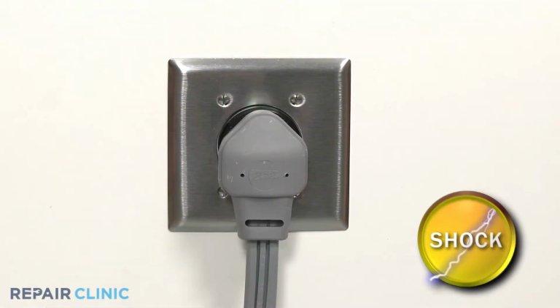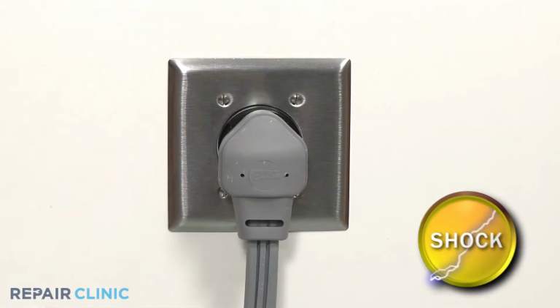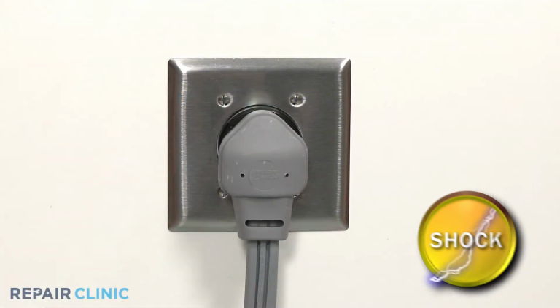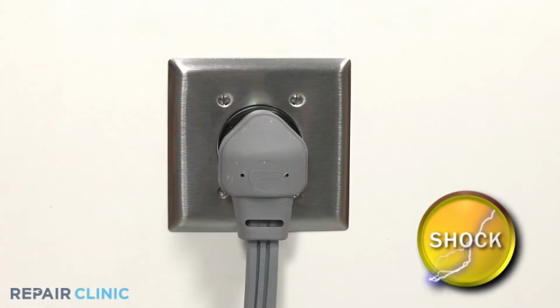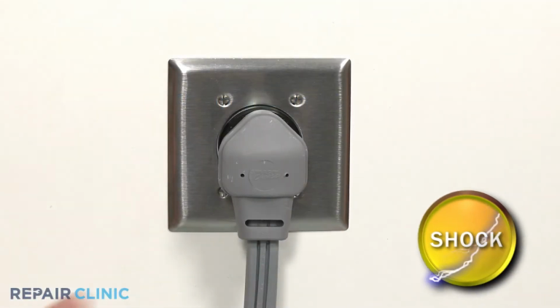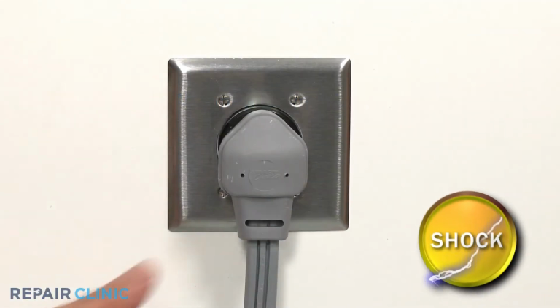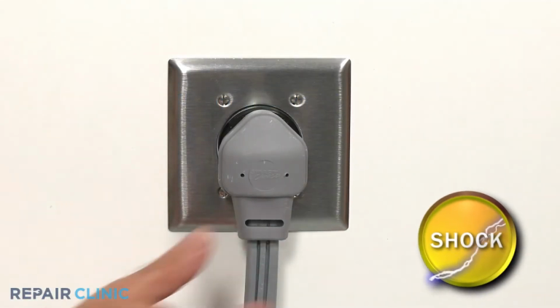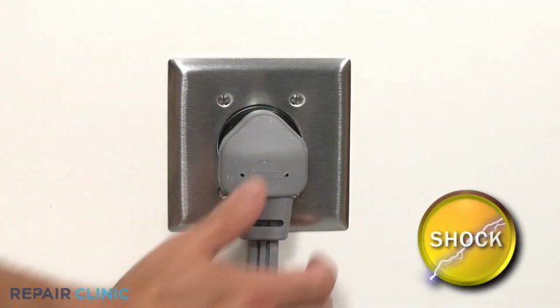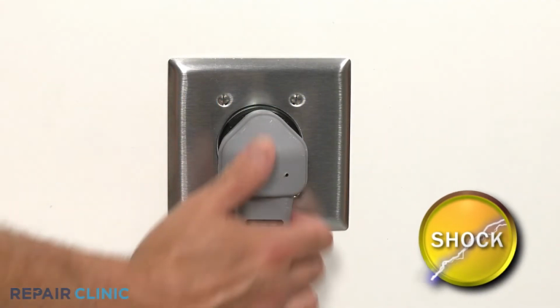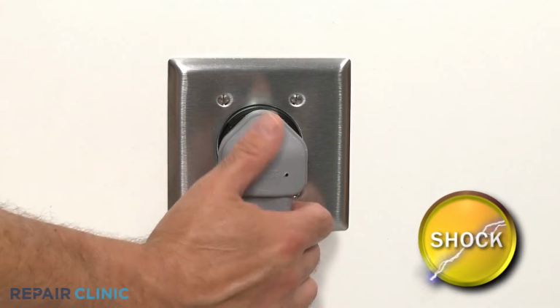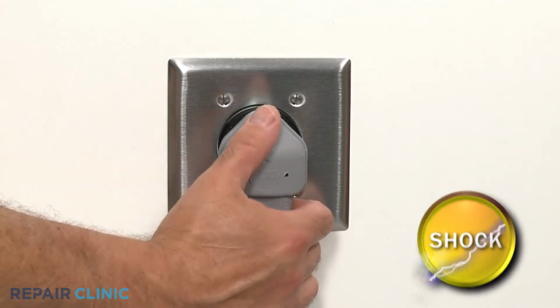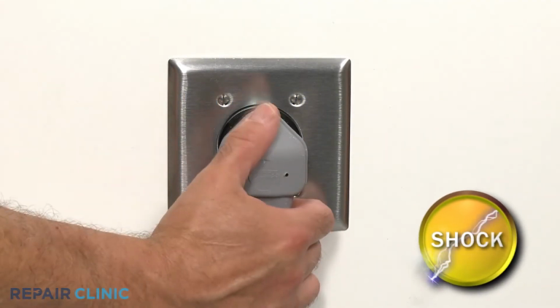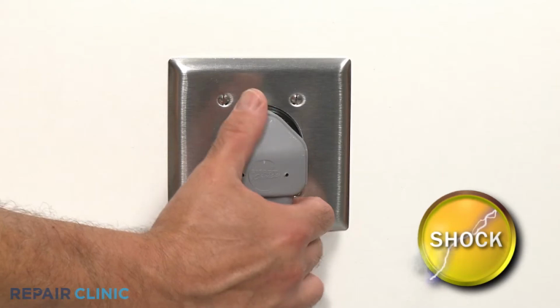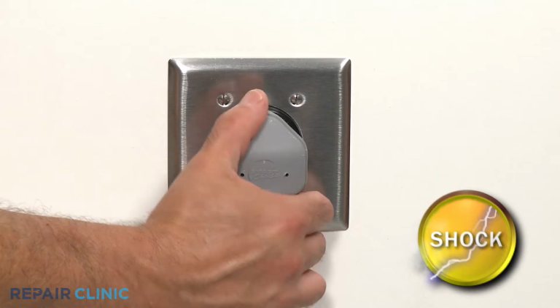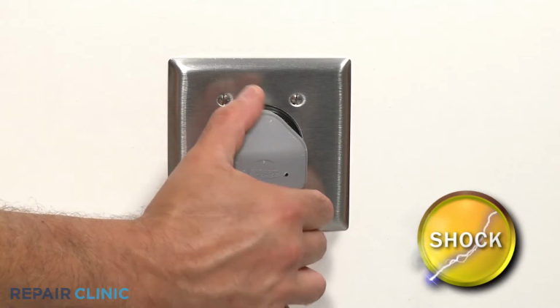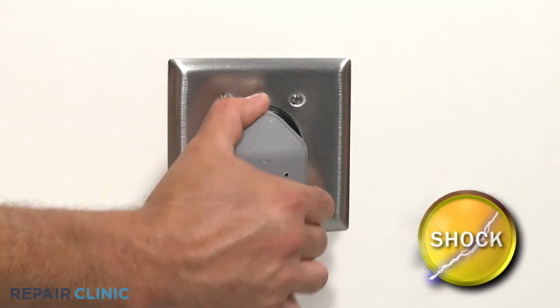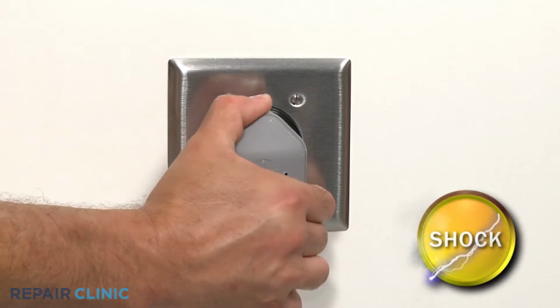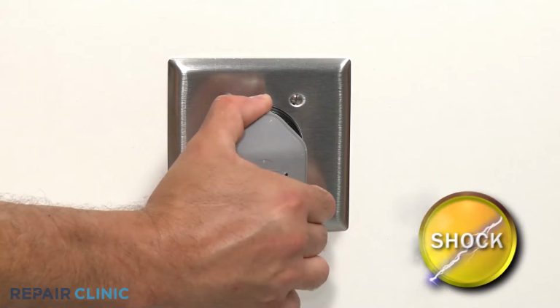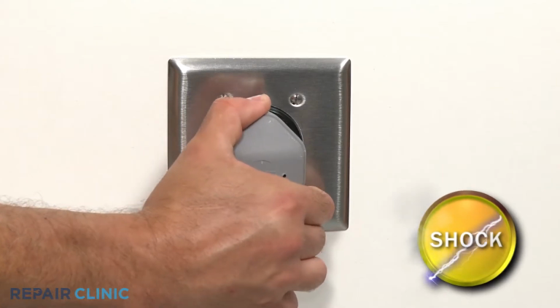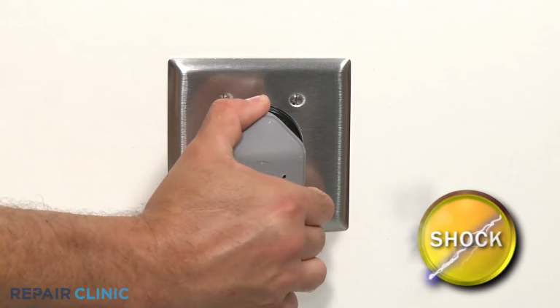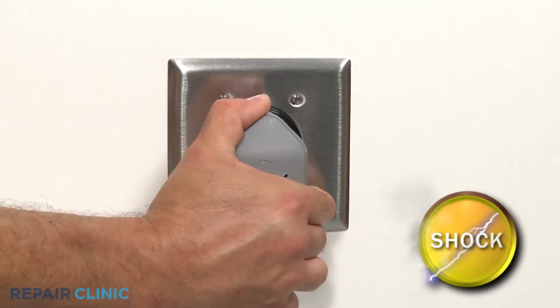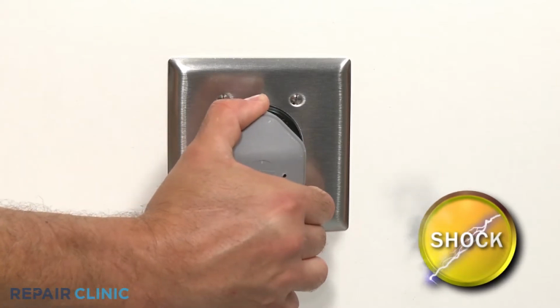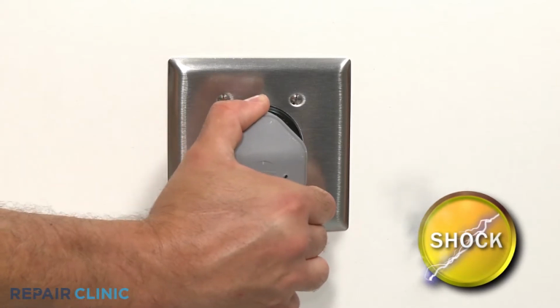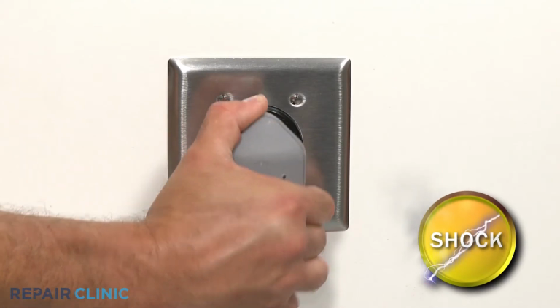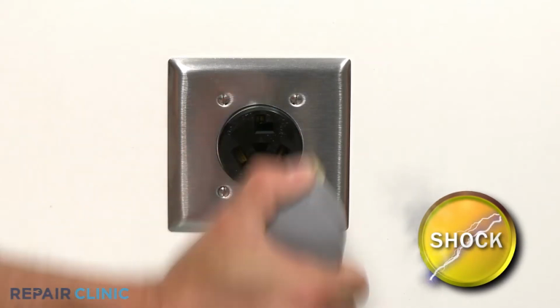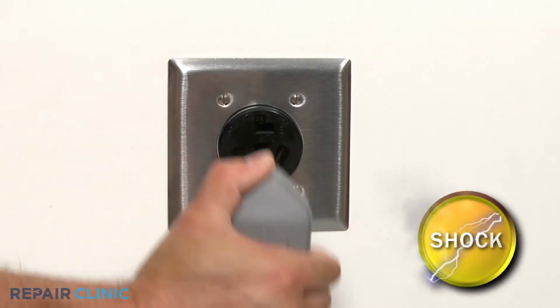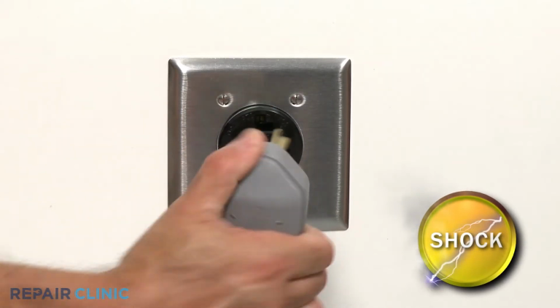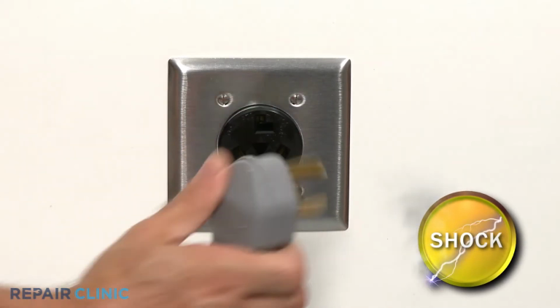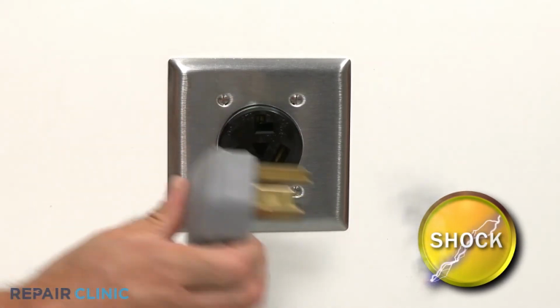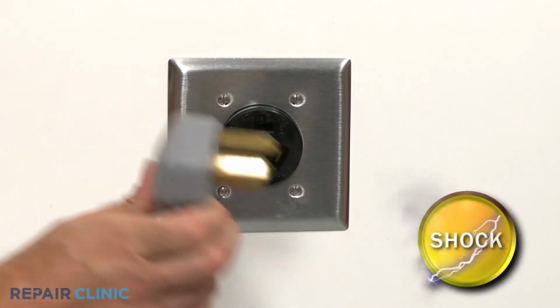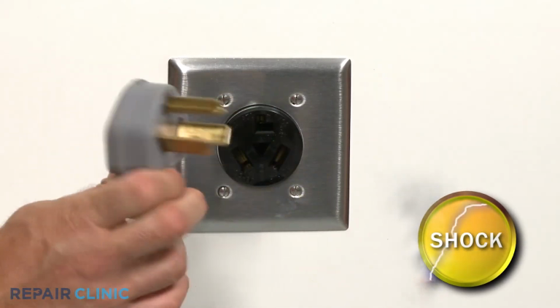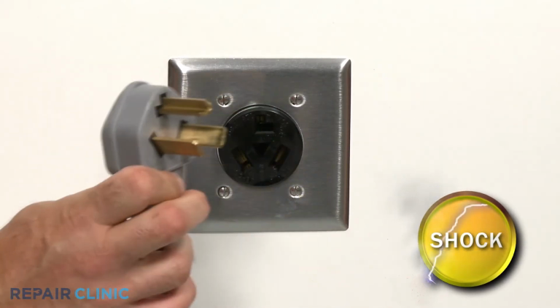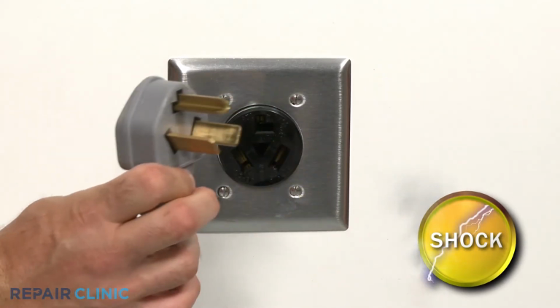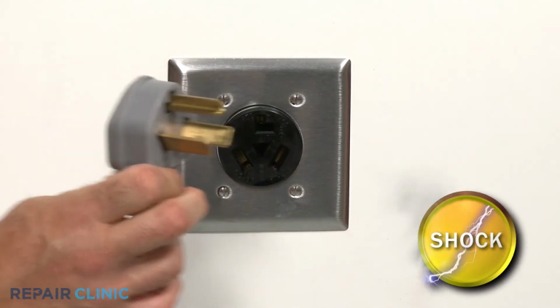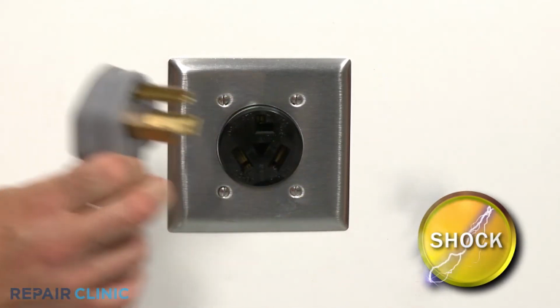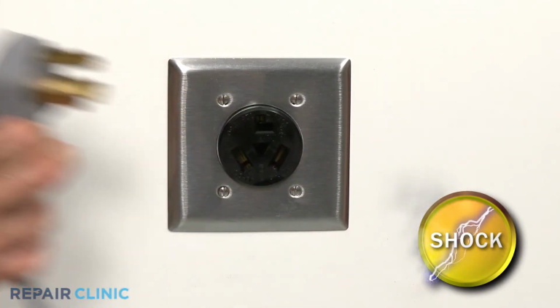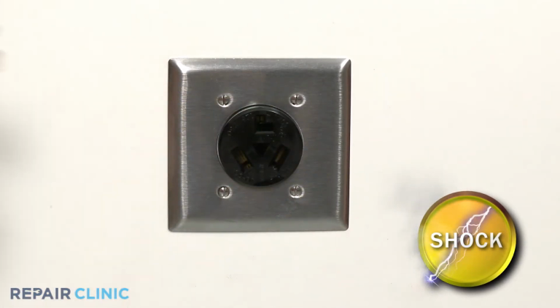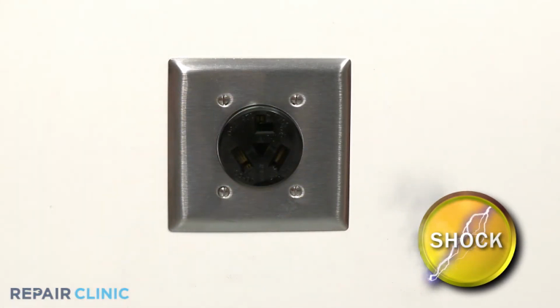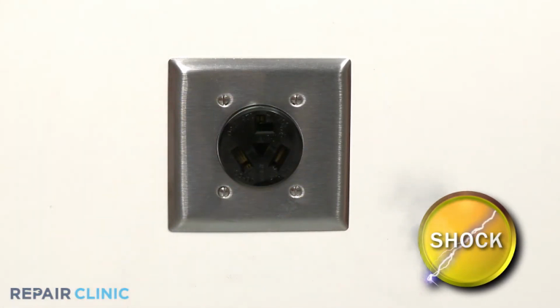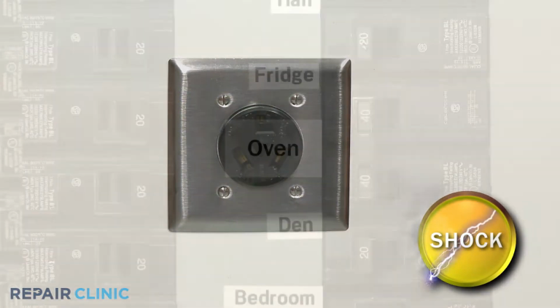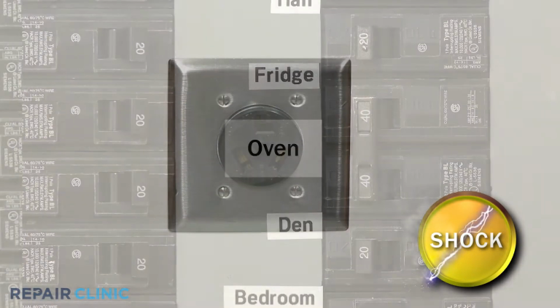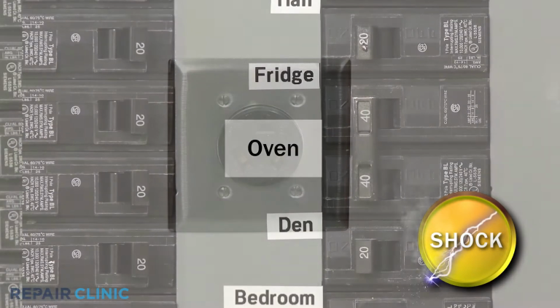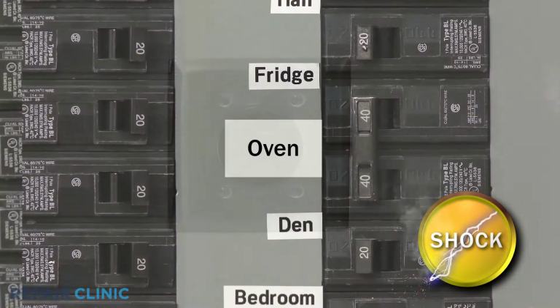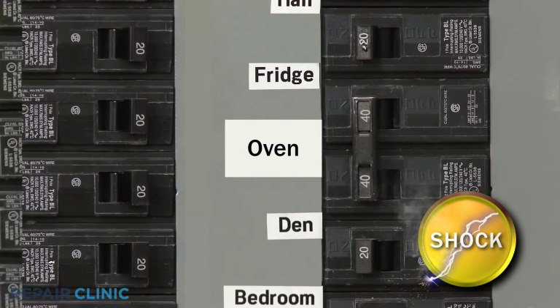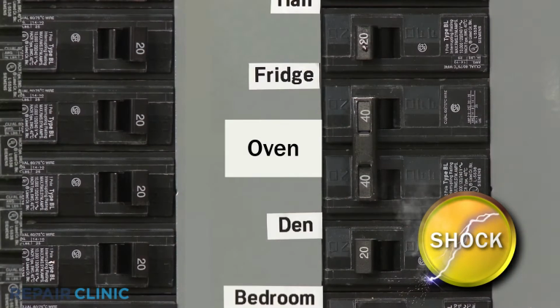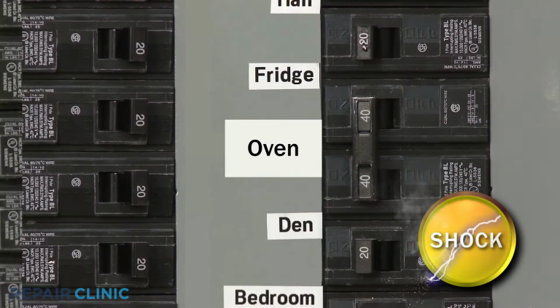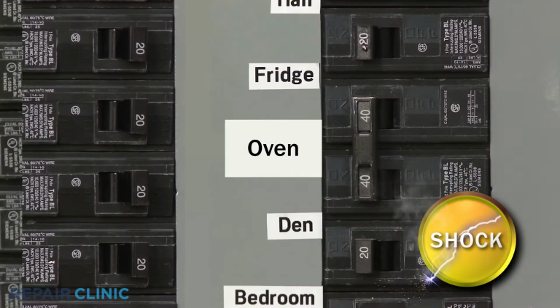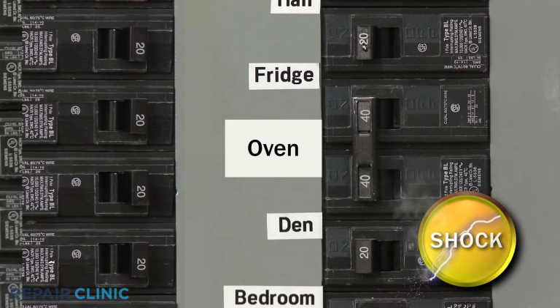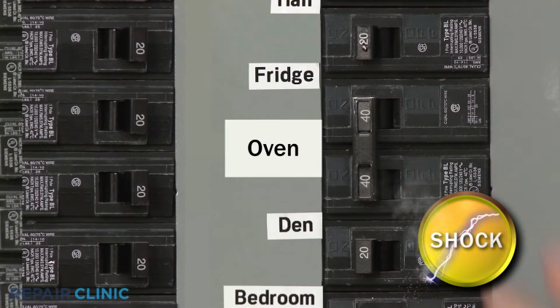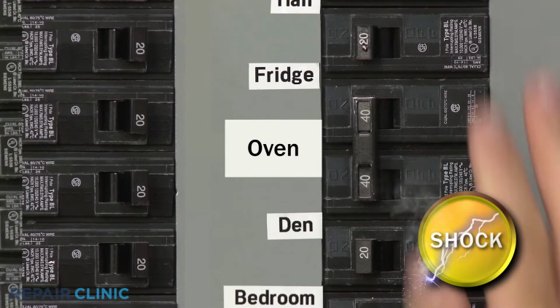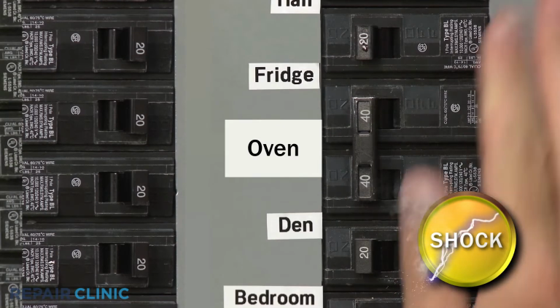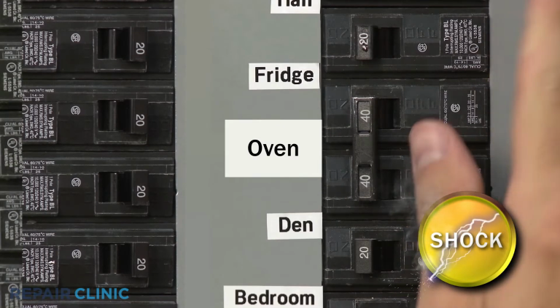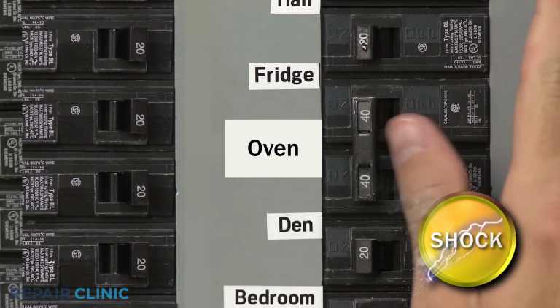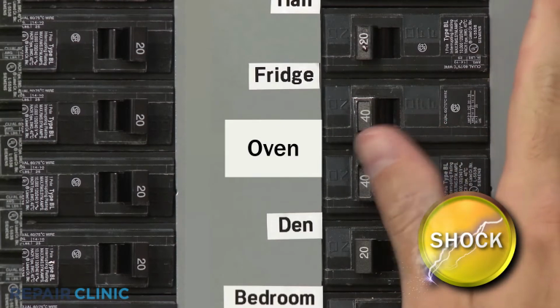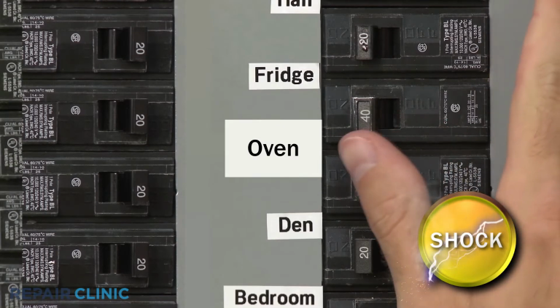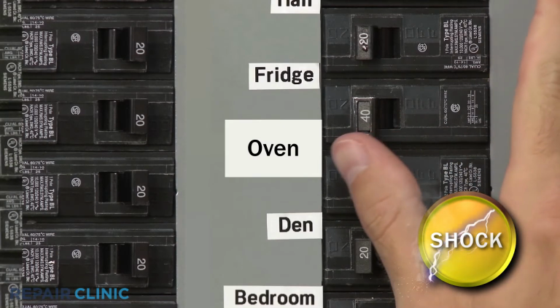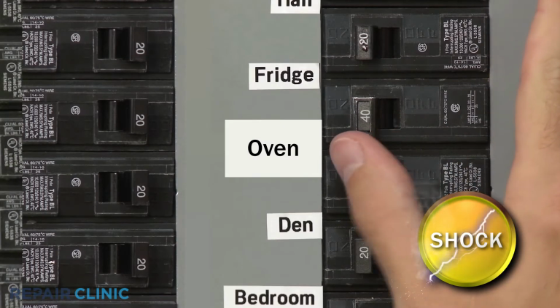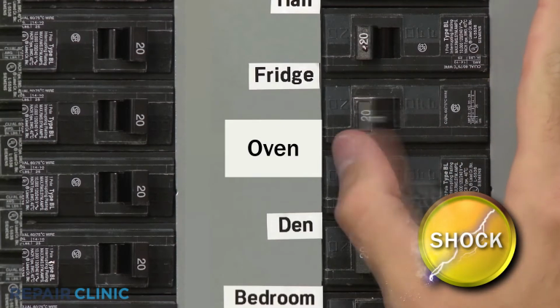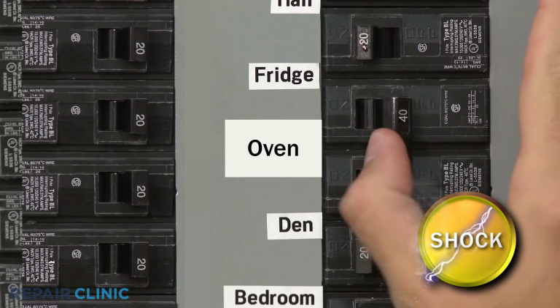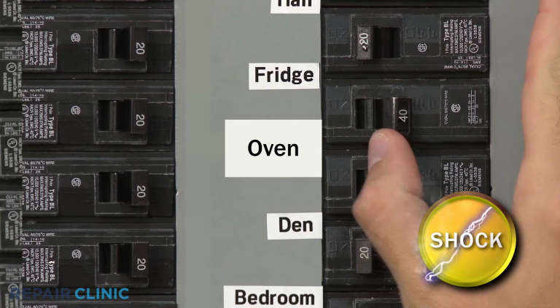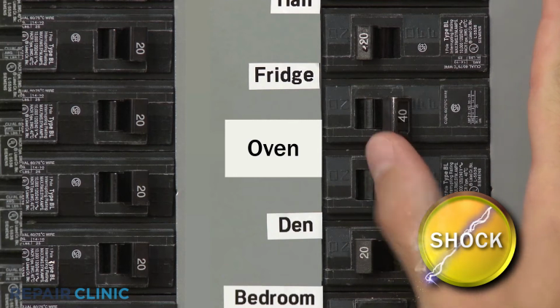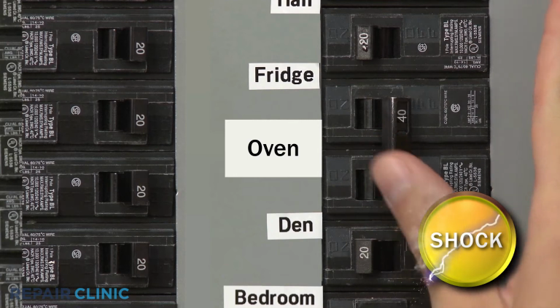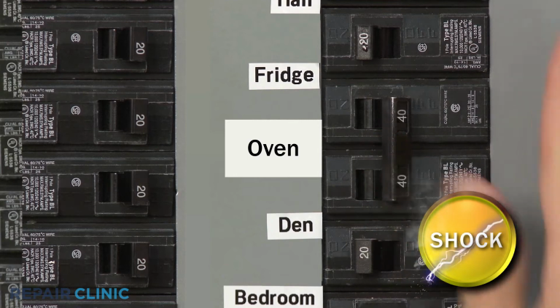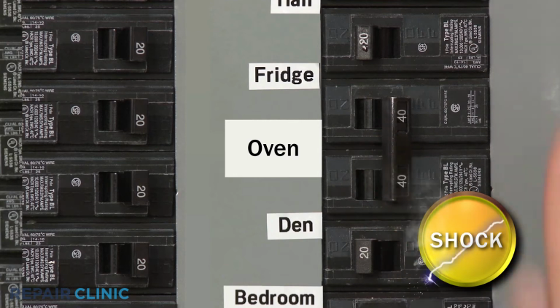Before you replace a thermal fuse, be sure to unplug the power cord or shut off the power supply to the appliance.